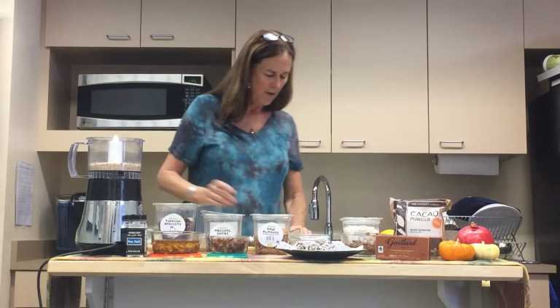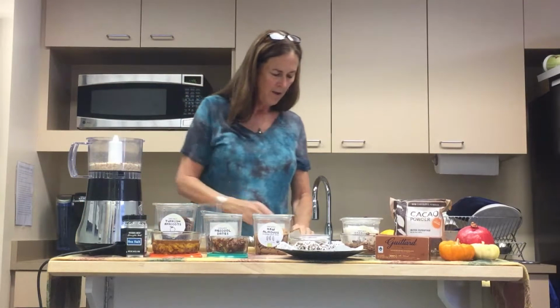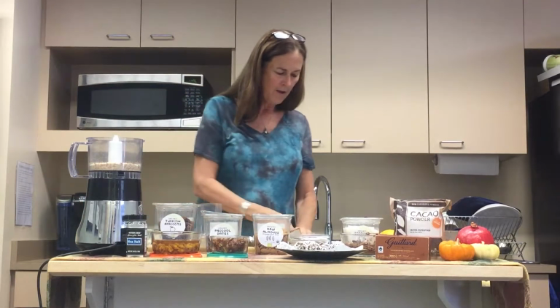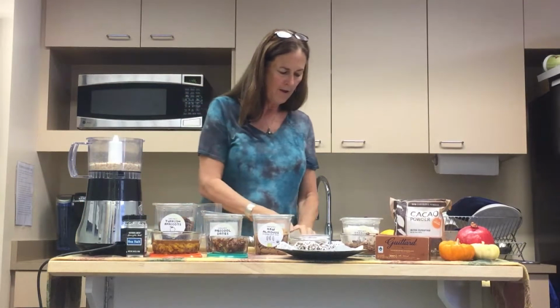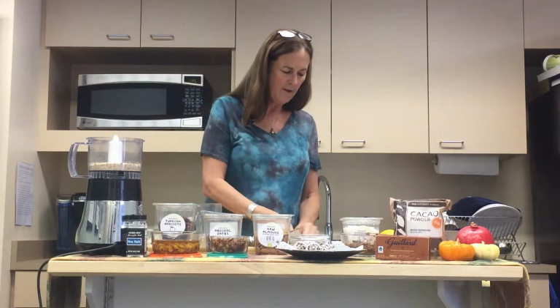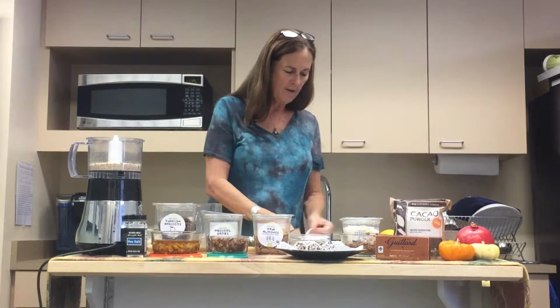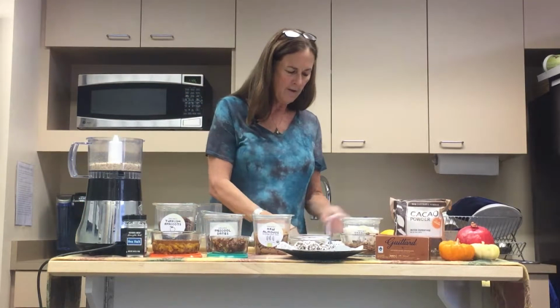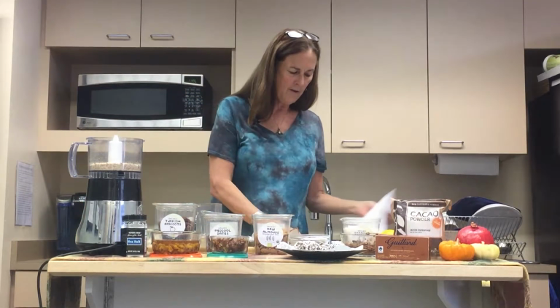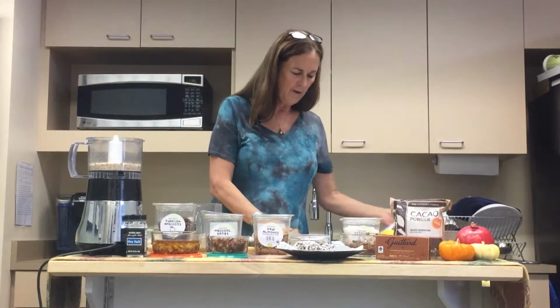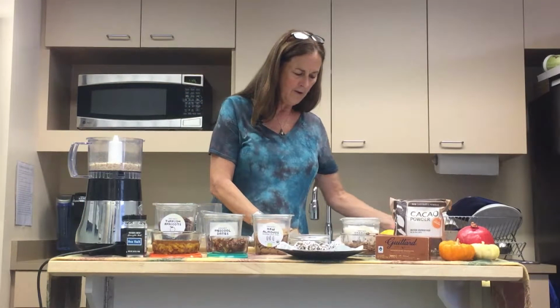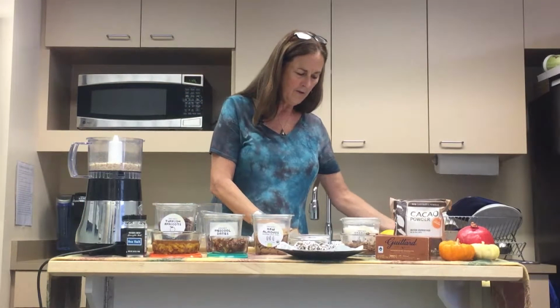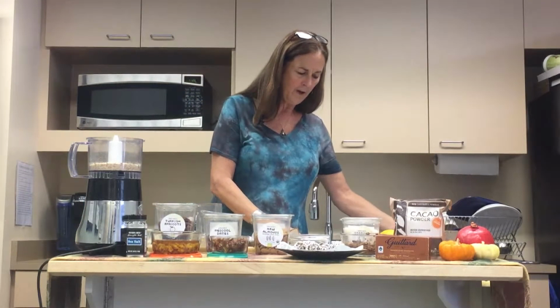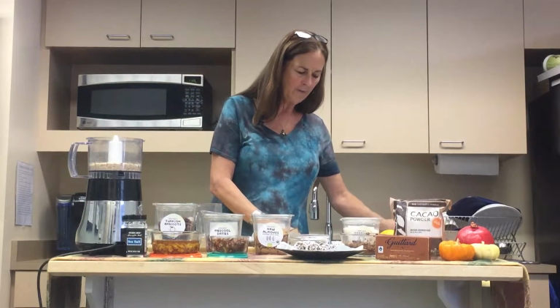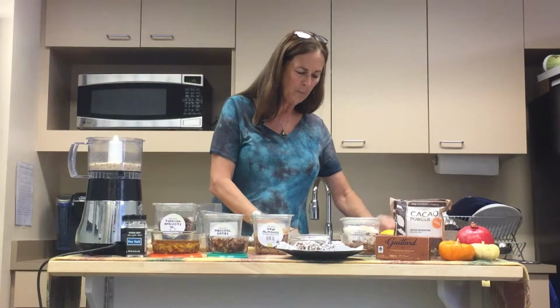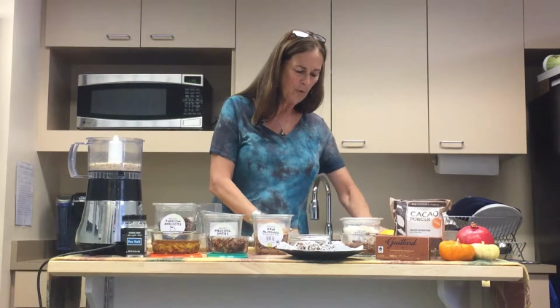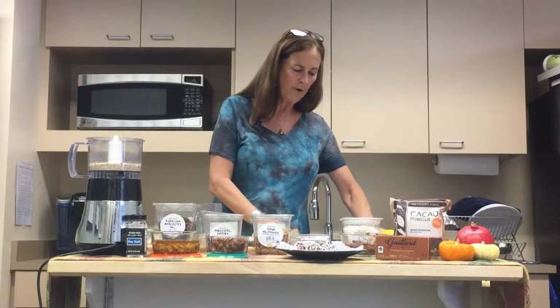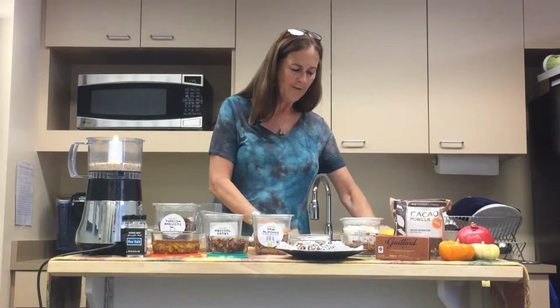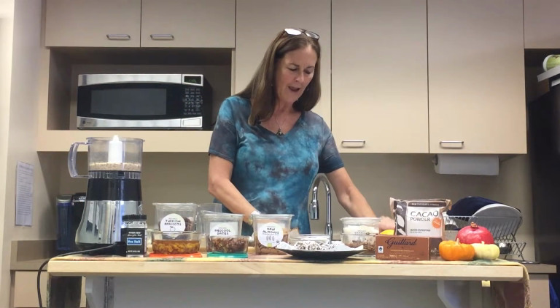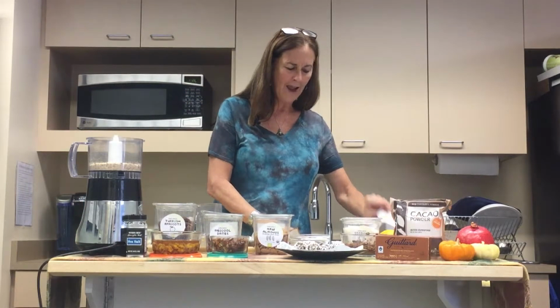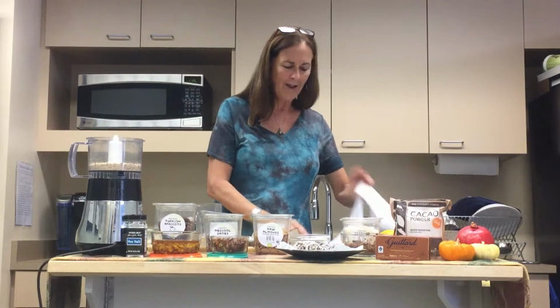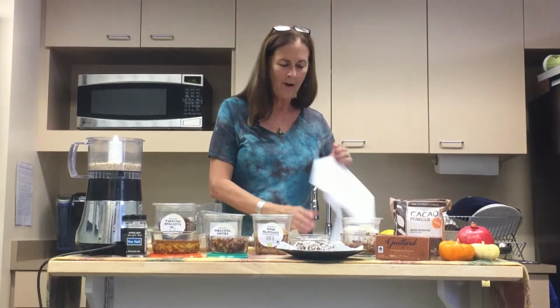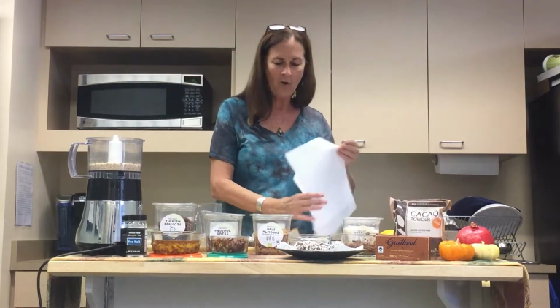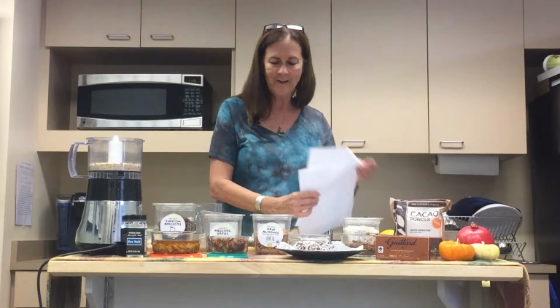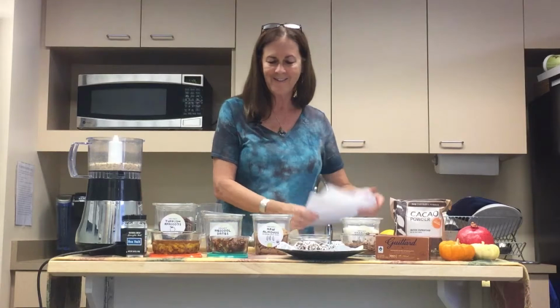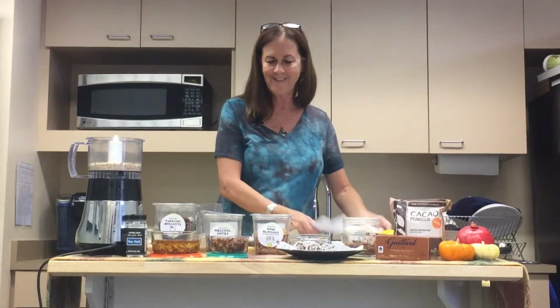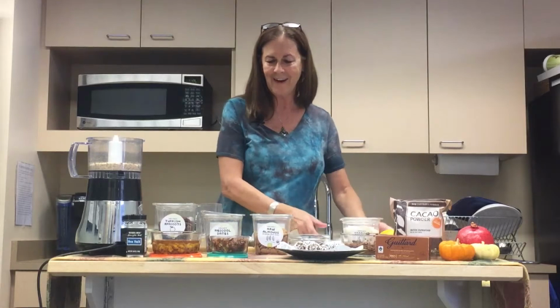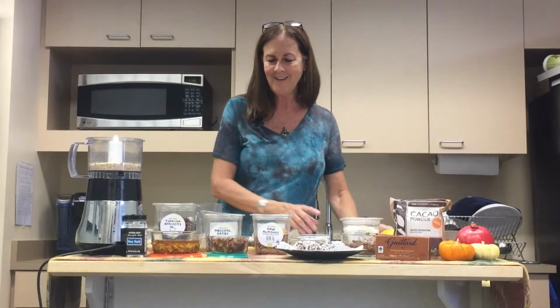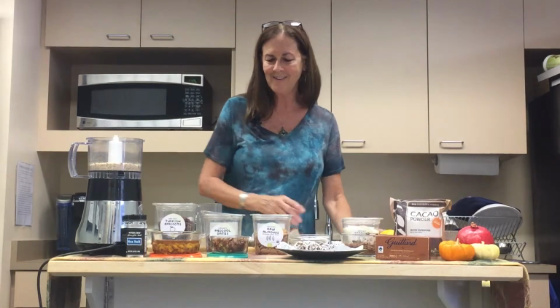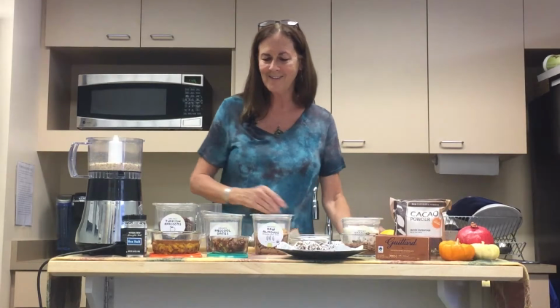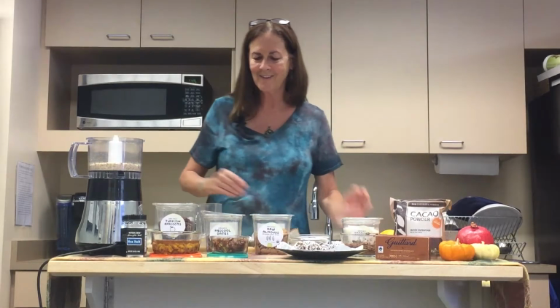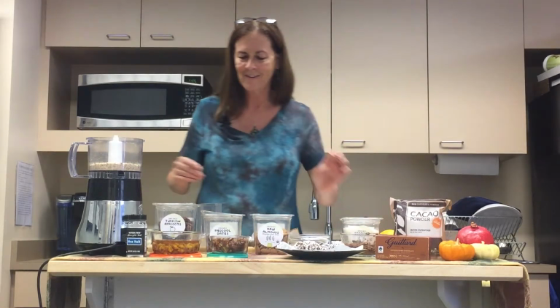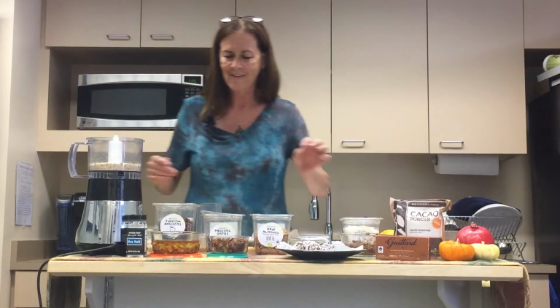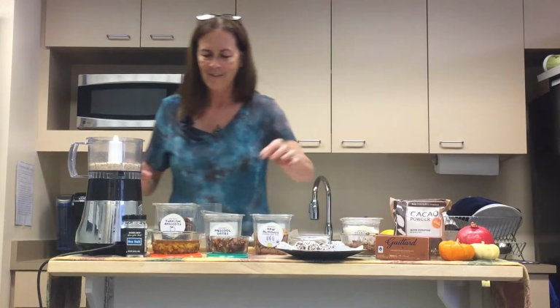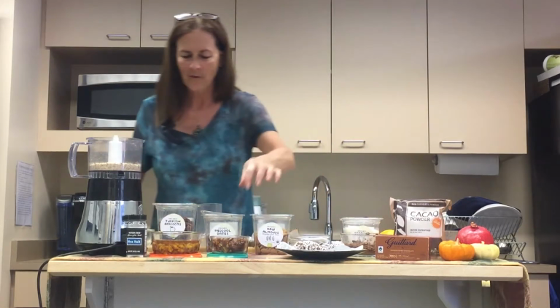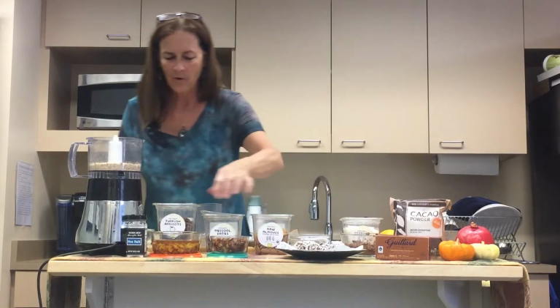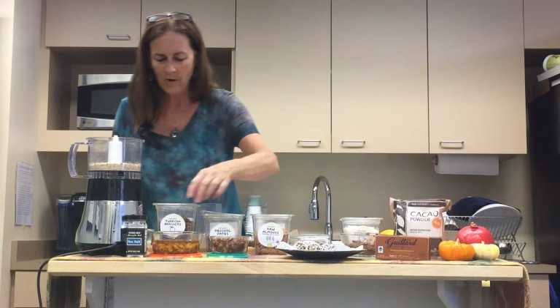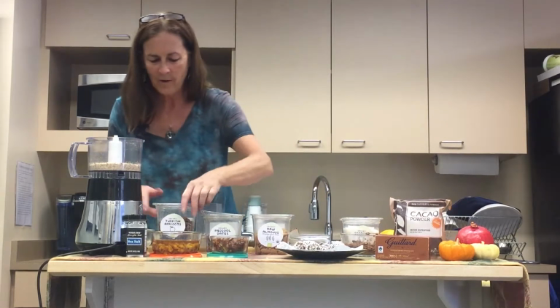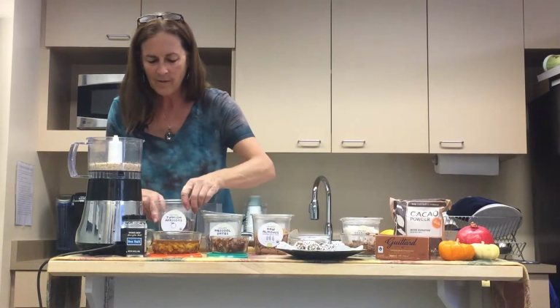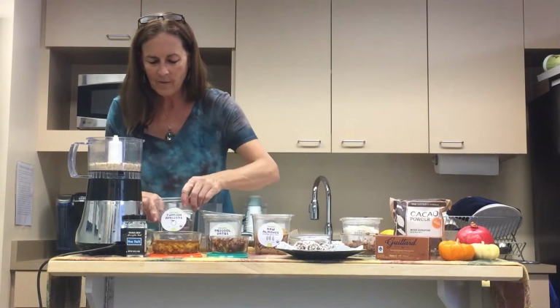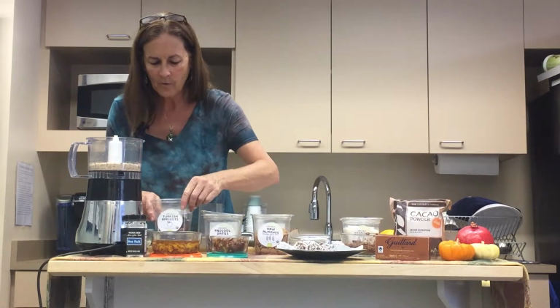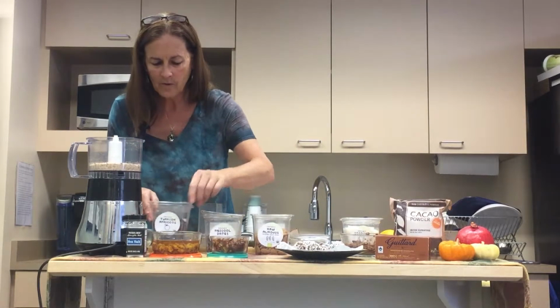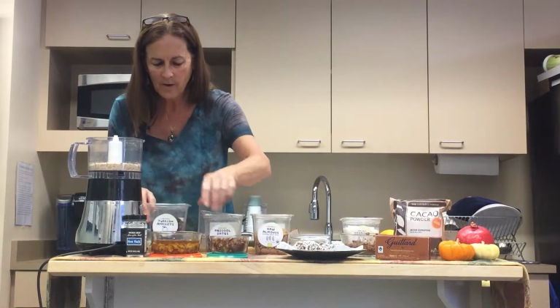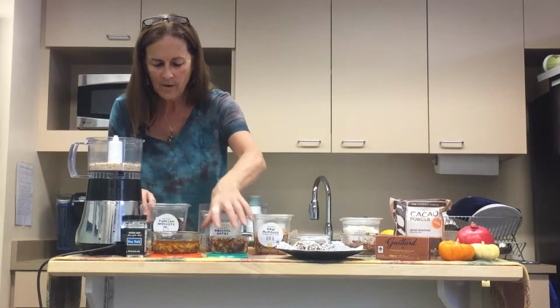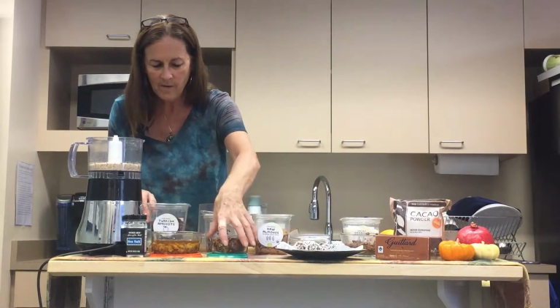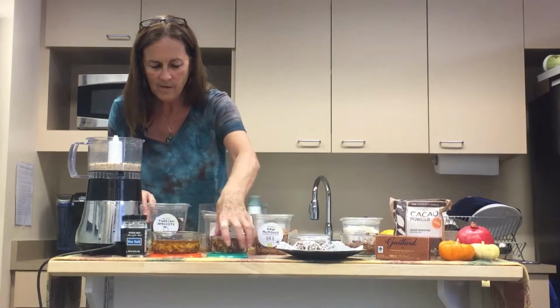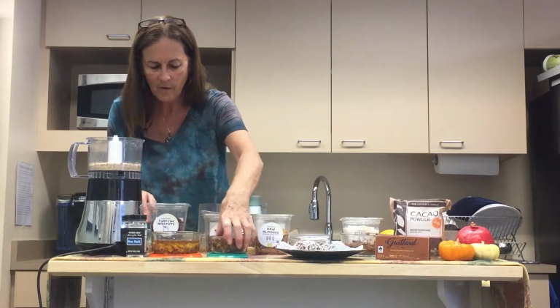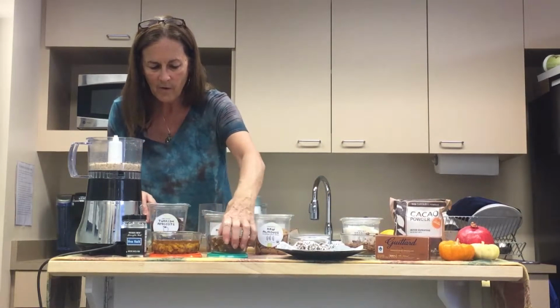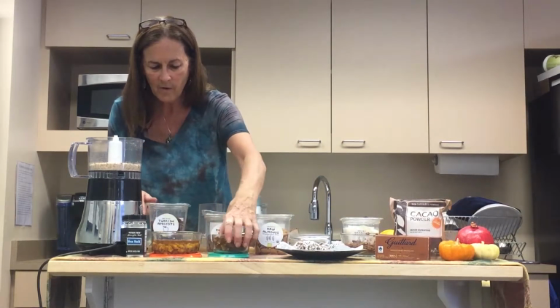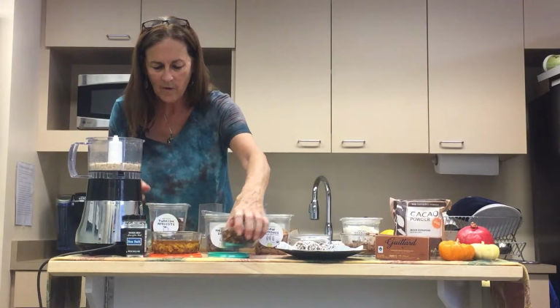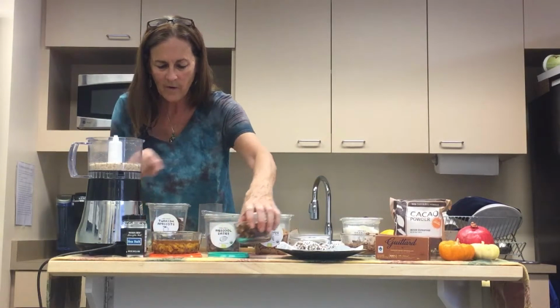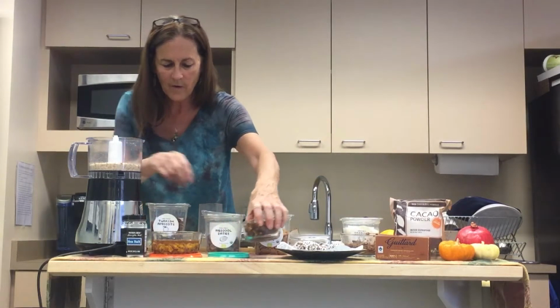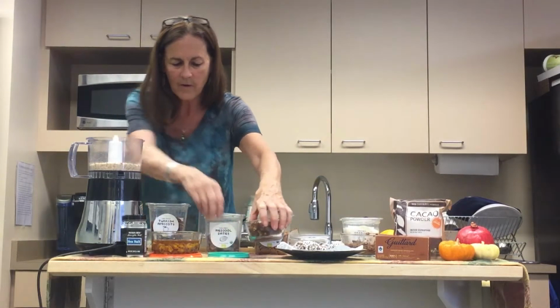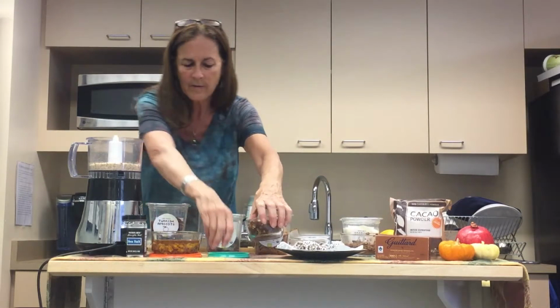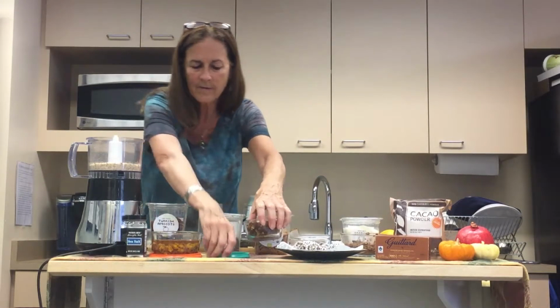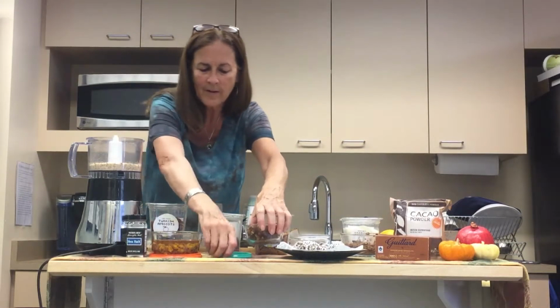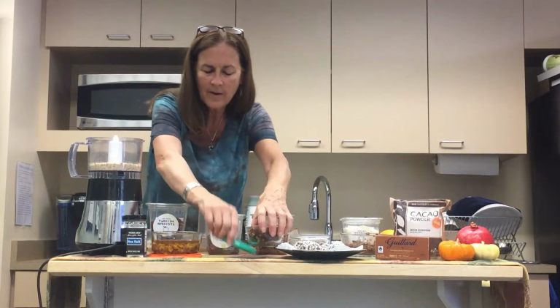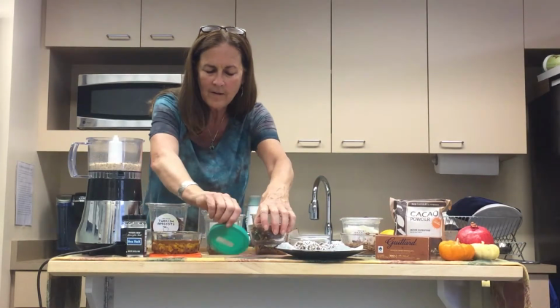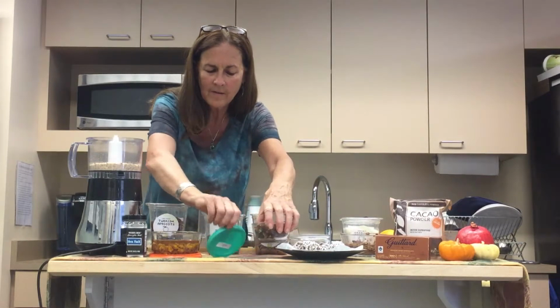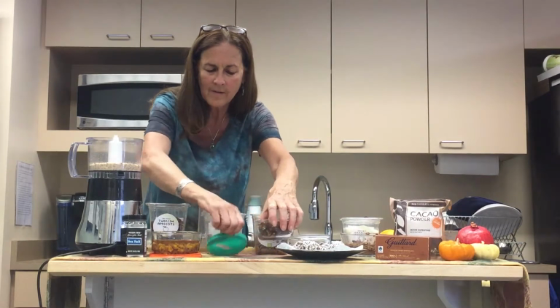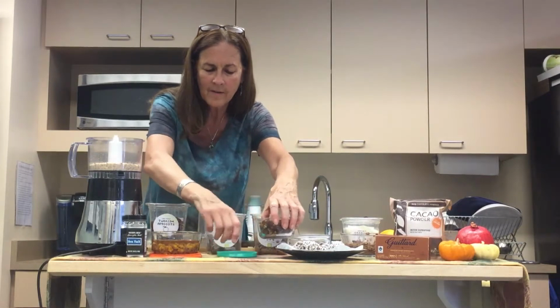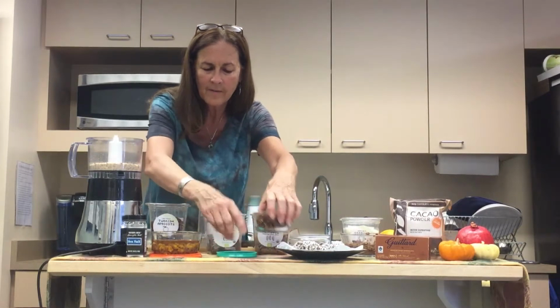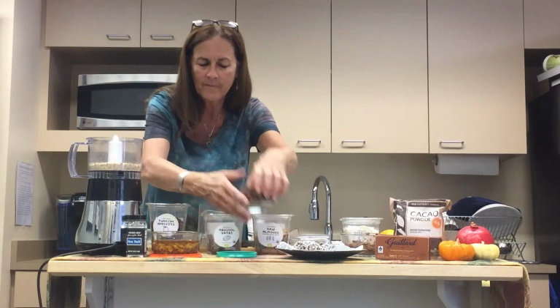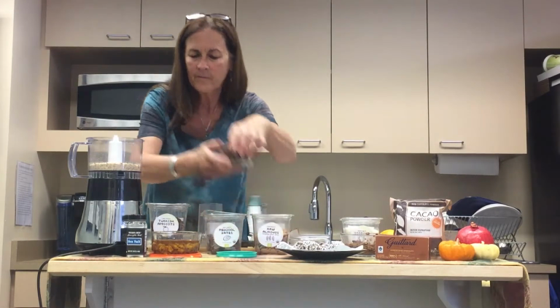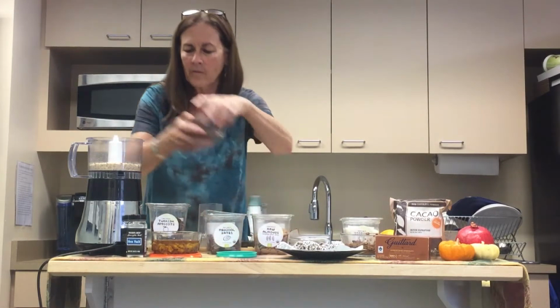So again, what you're doing here is satisfying your sweet tooth, but you're getting so much nutrition at the same time, and it's just so satisfying.